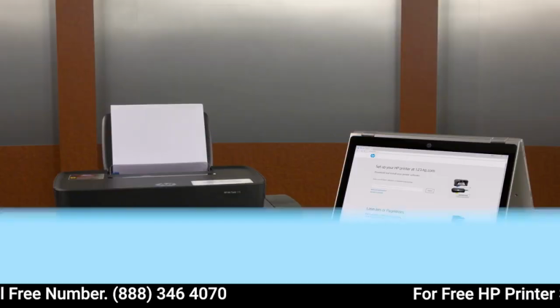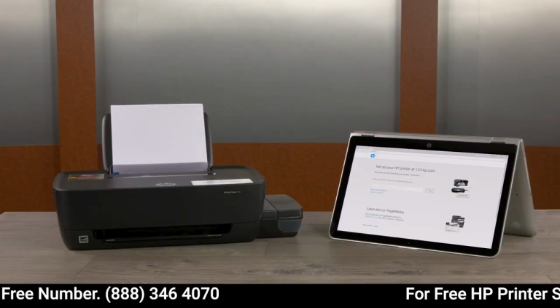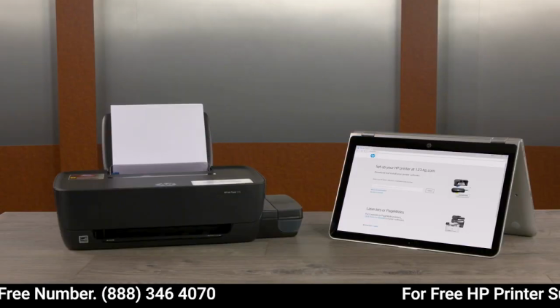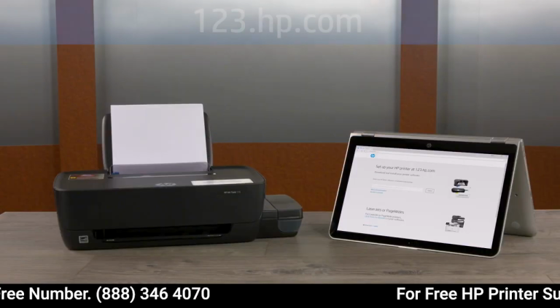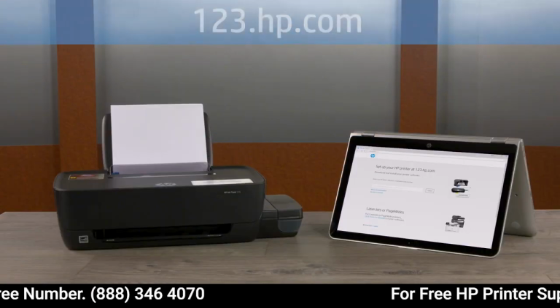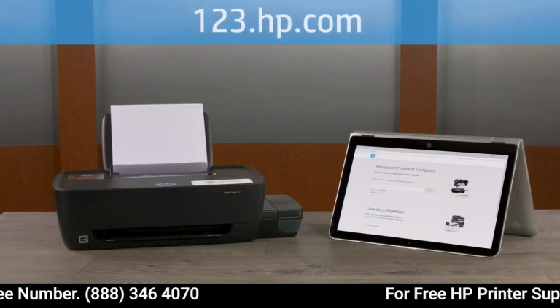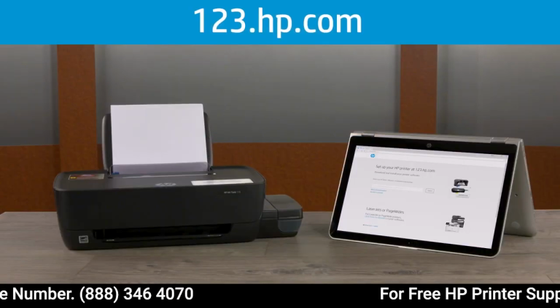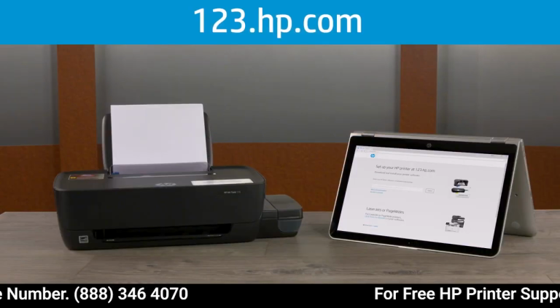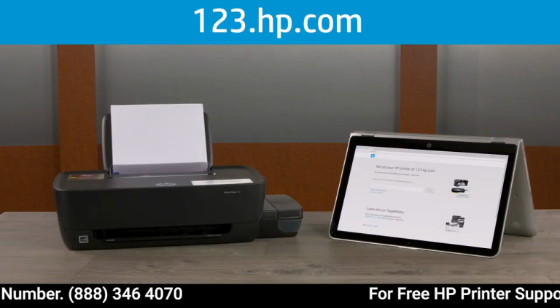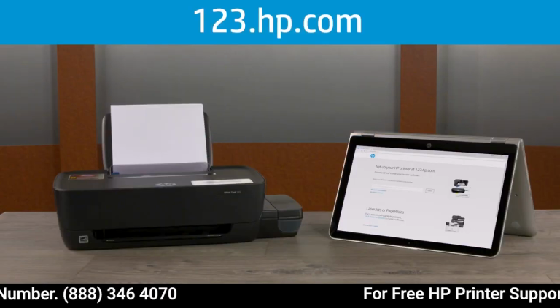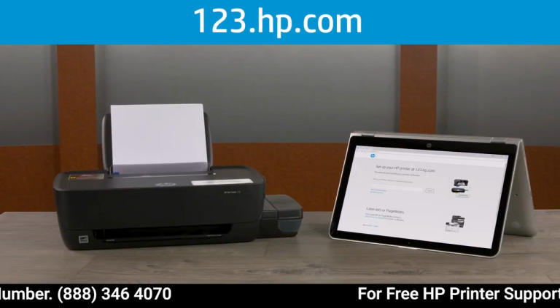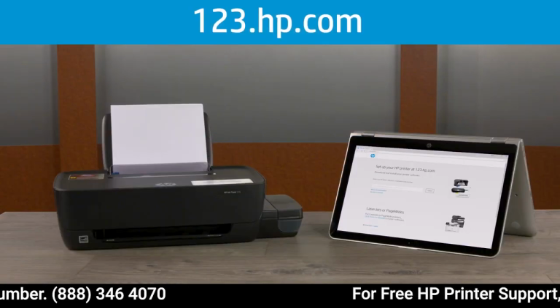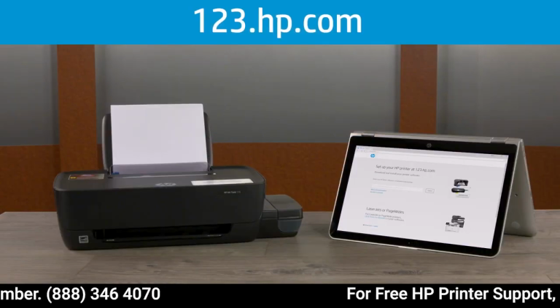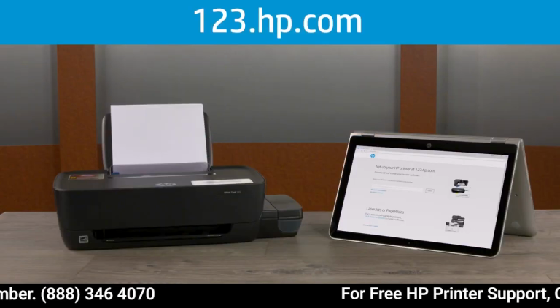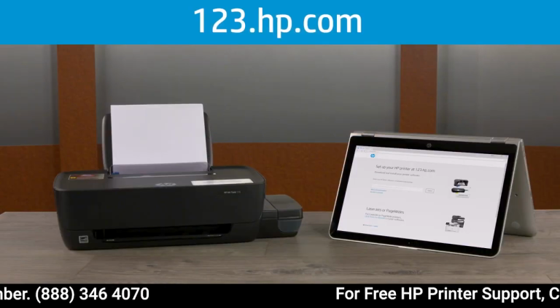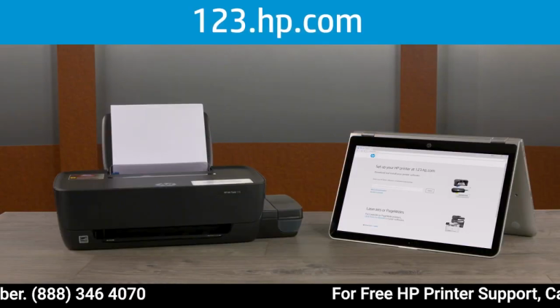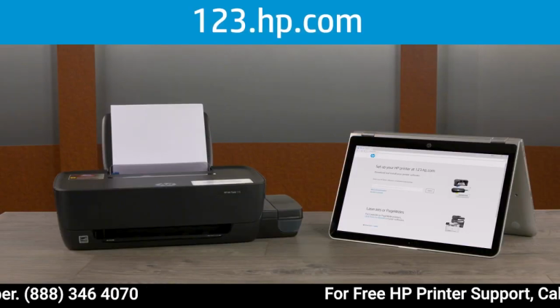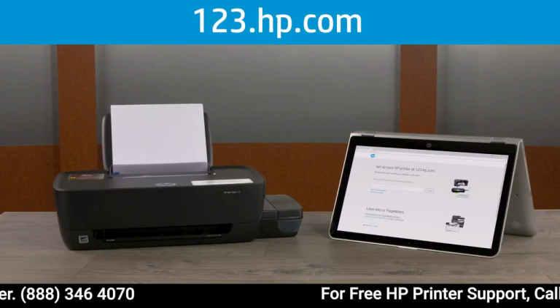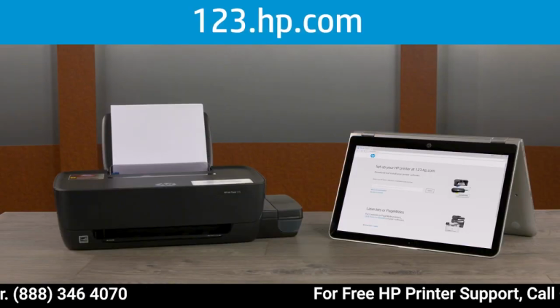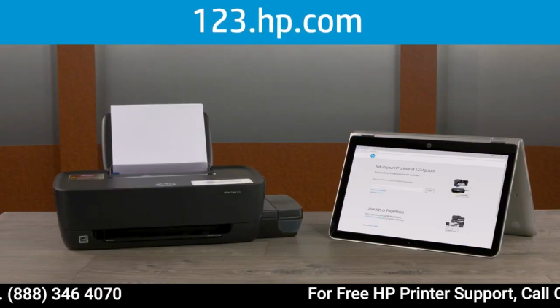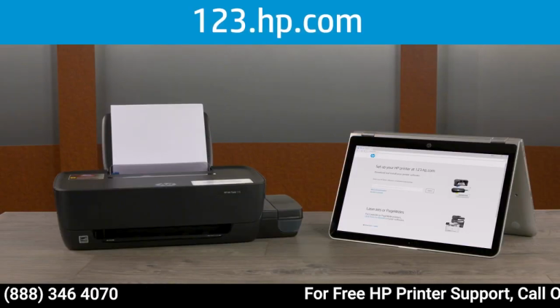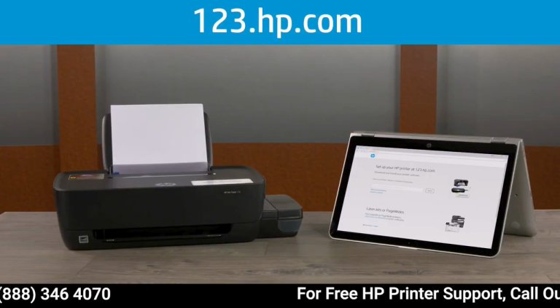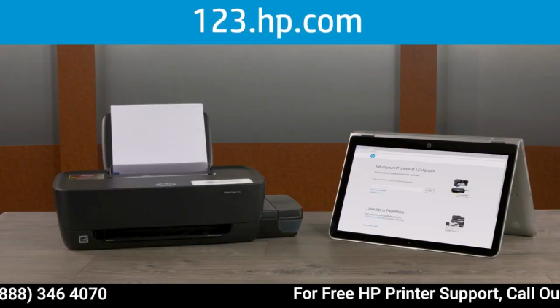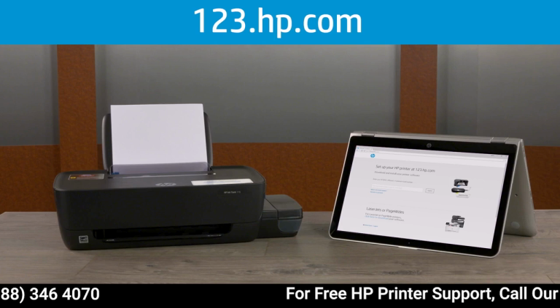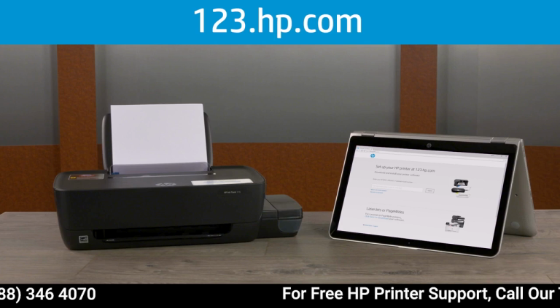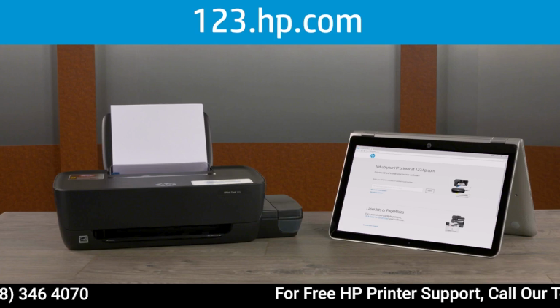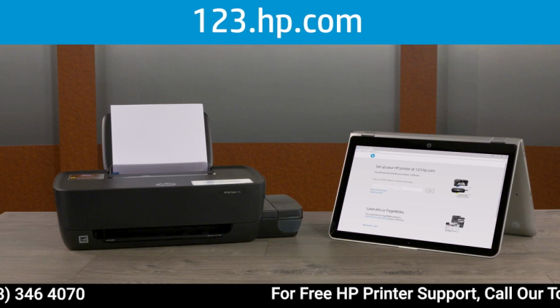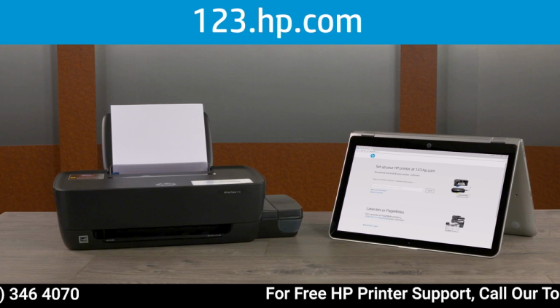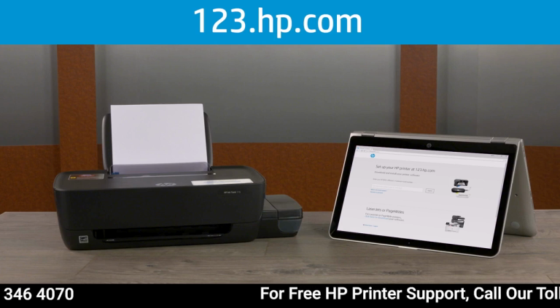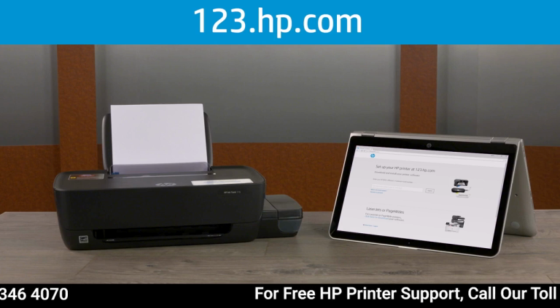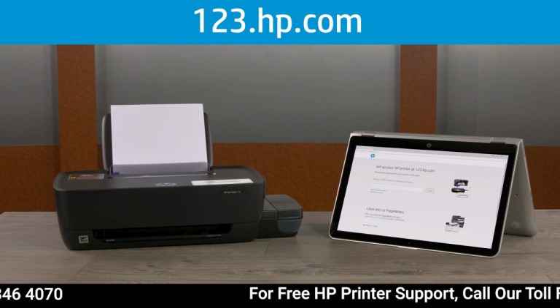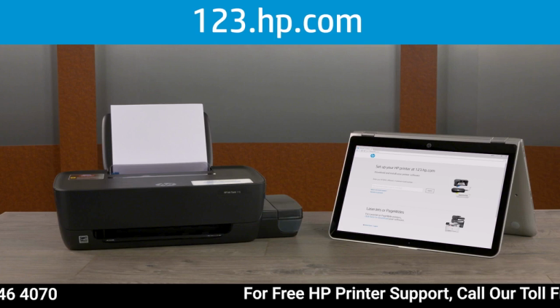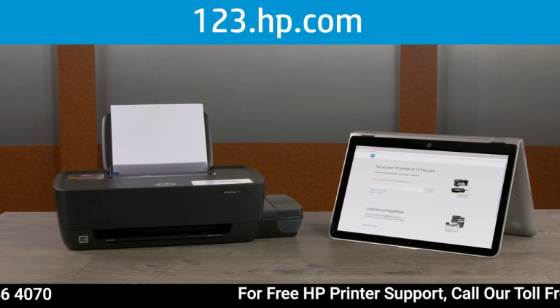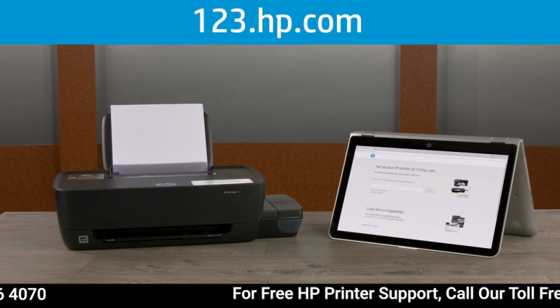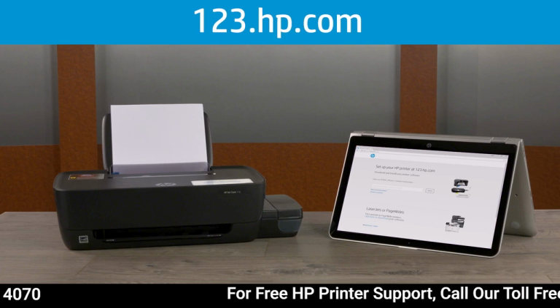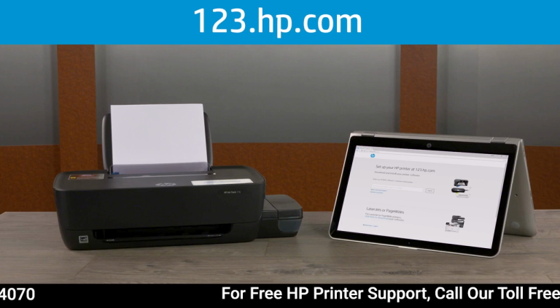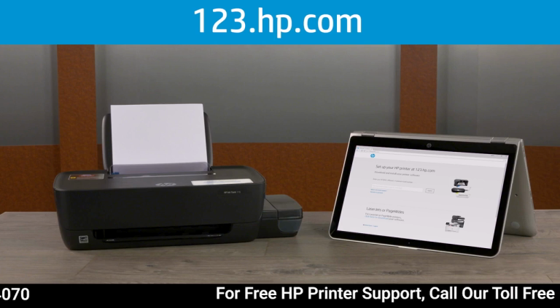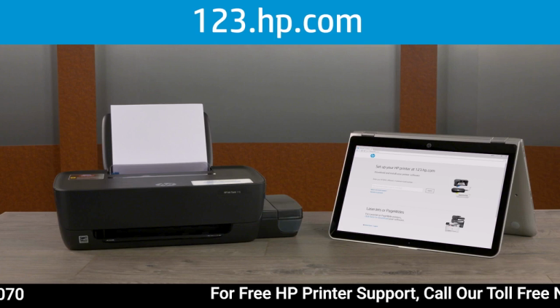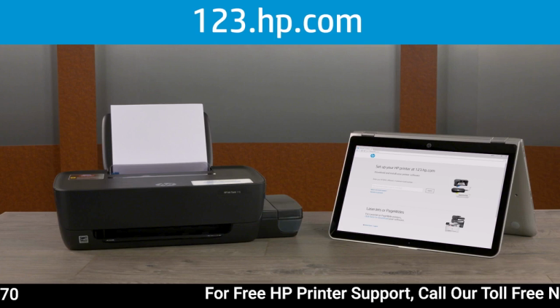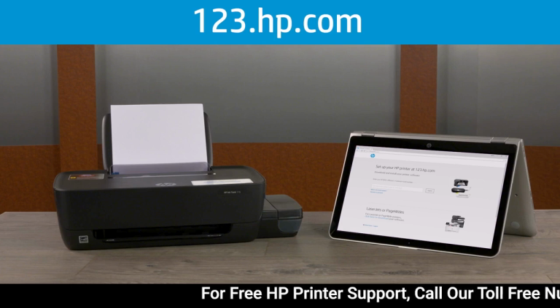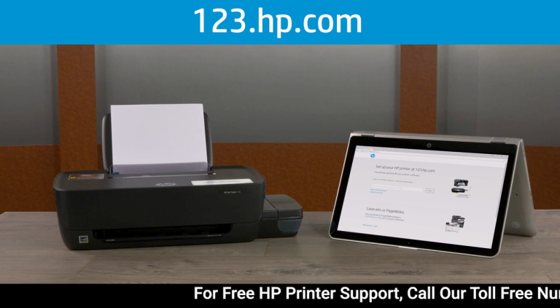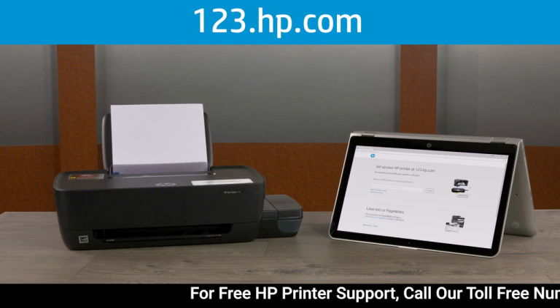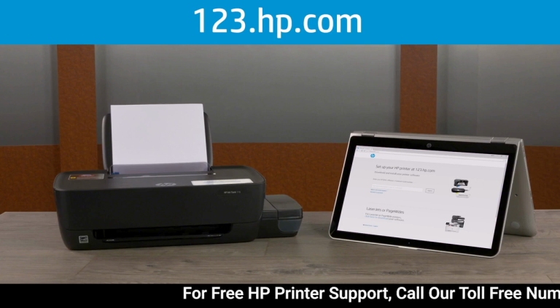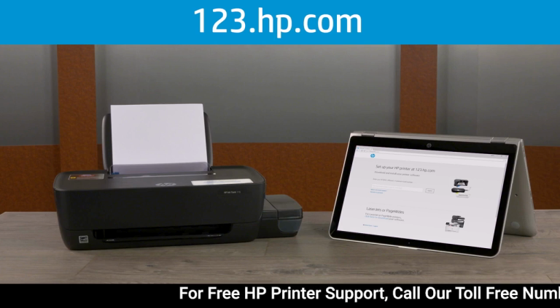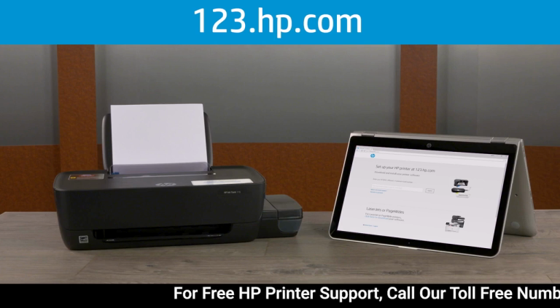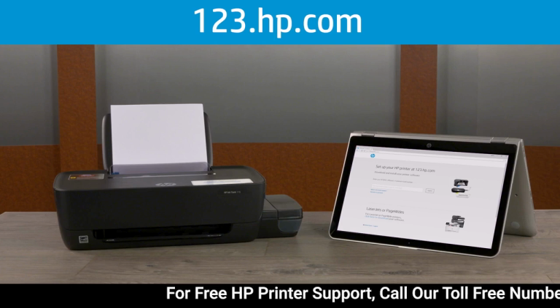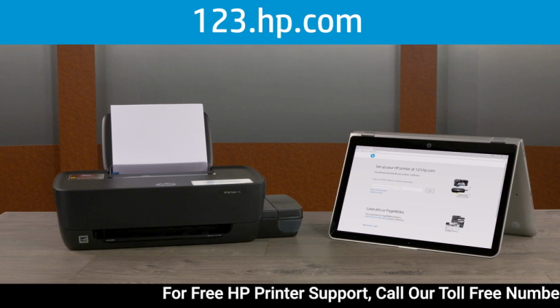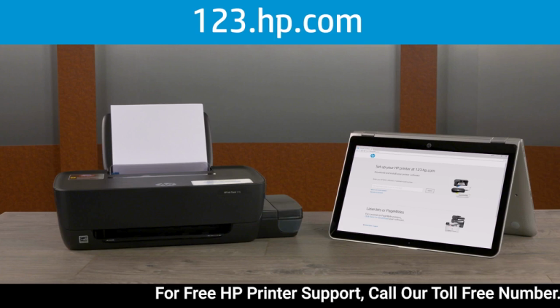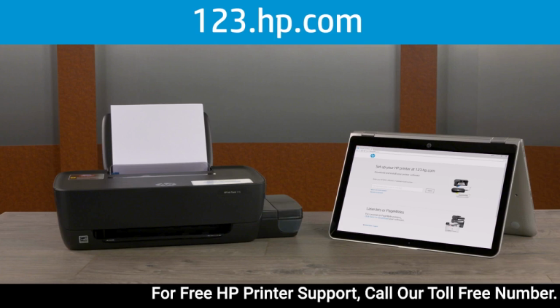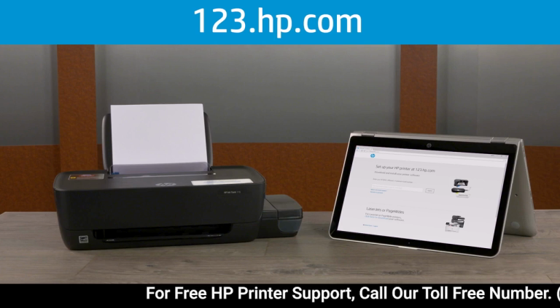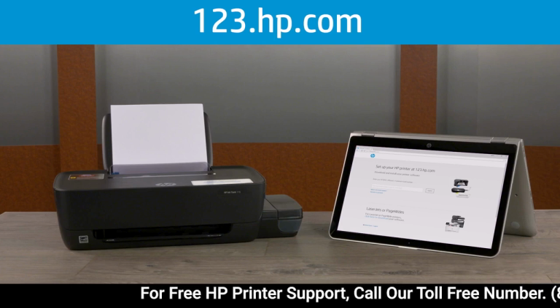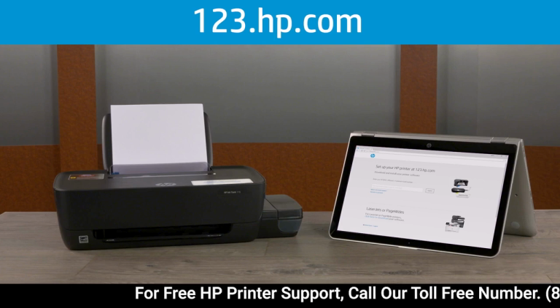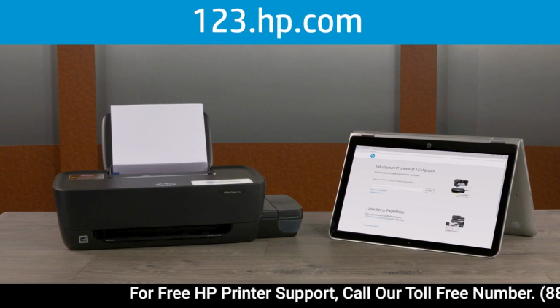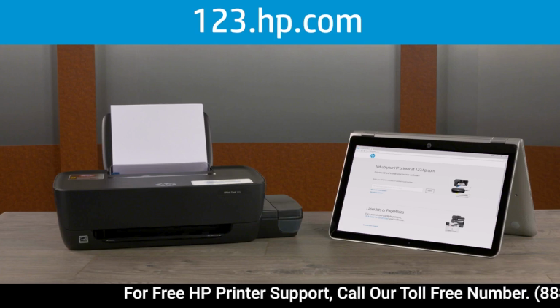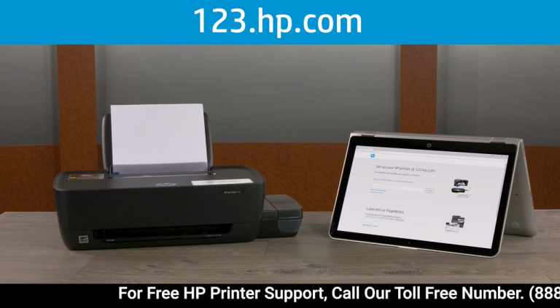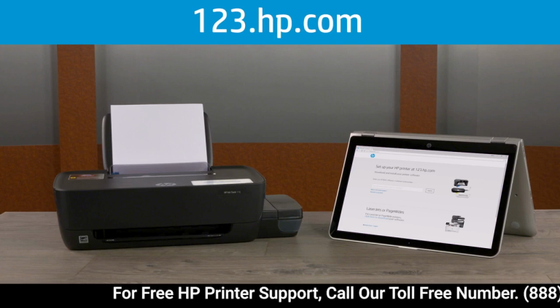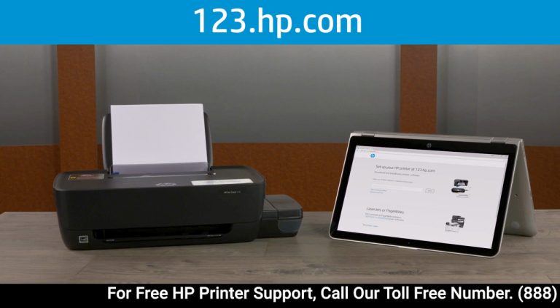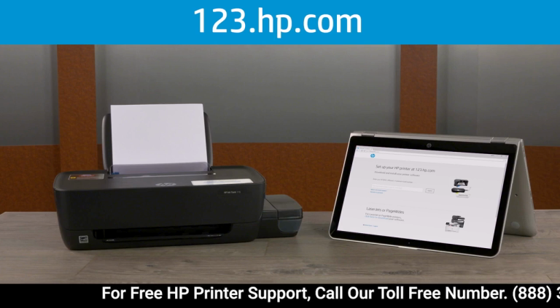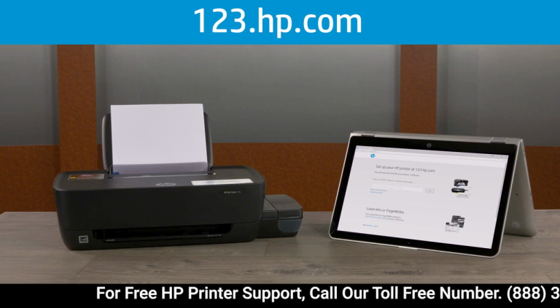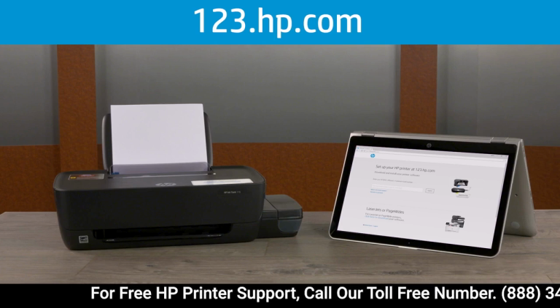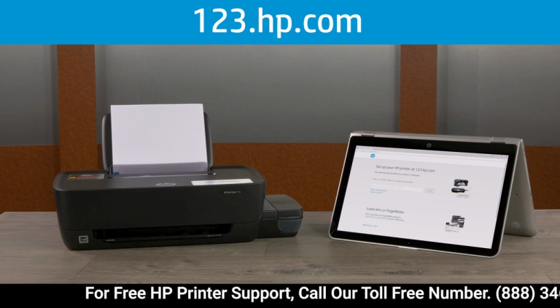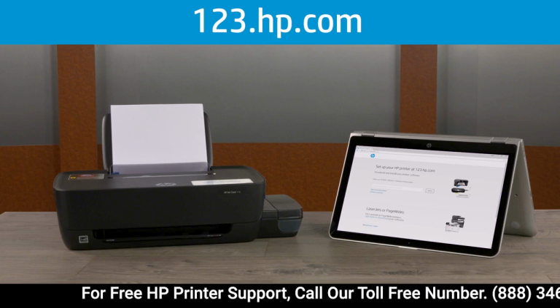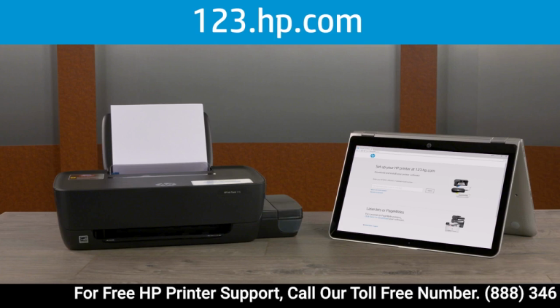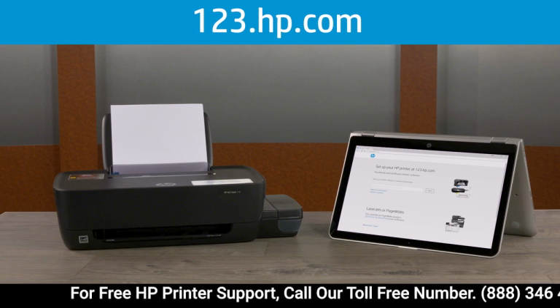Finish setting up your ink tank printer by visiting 123.hp.com on your mobile device or computer.